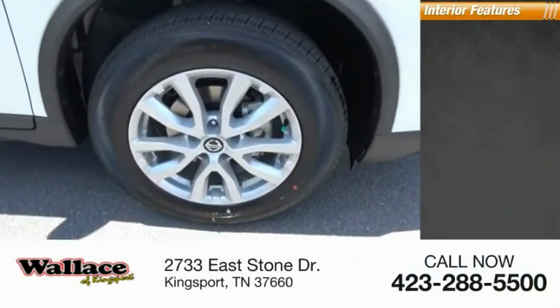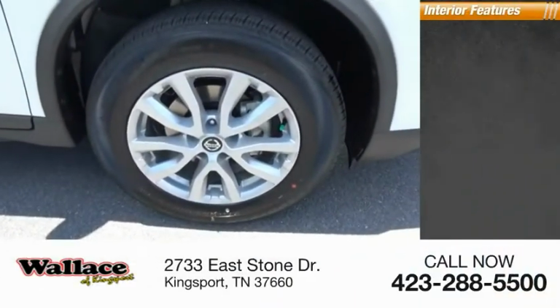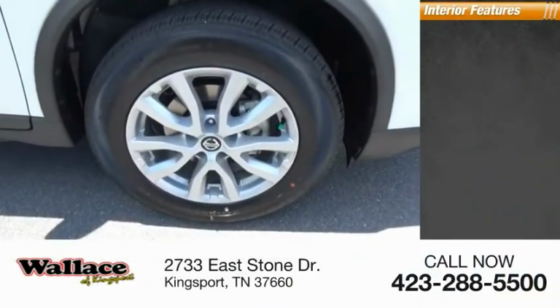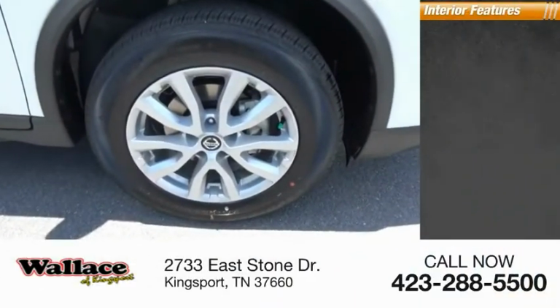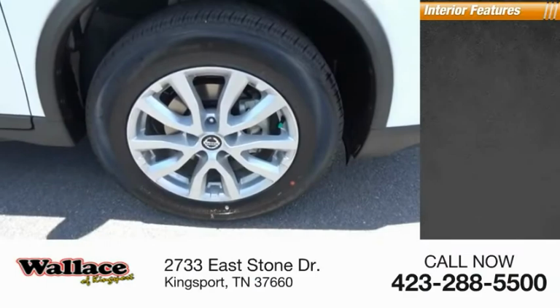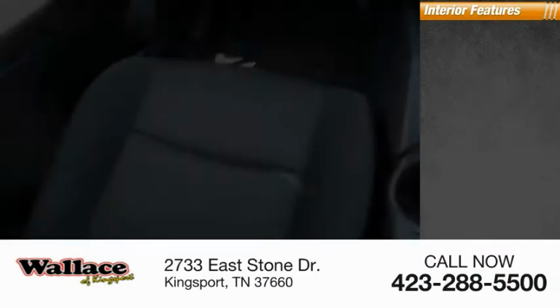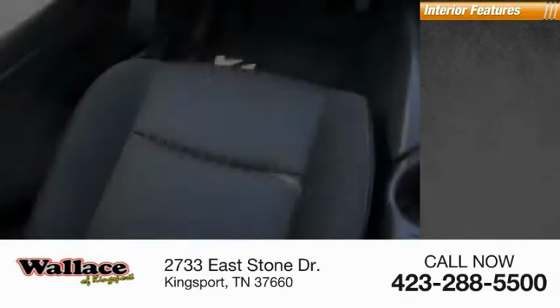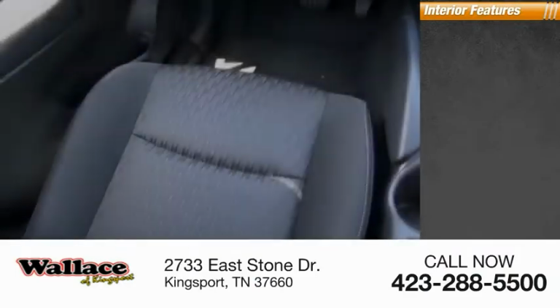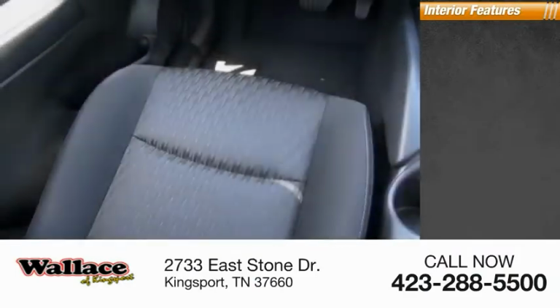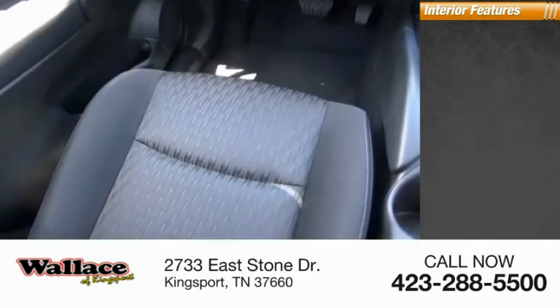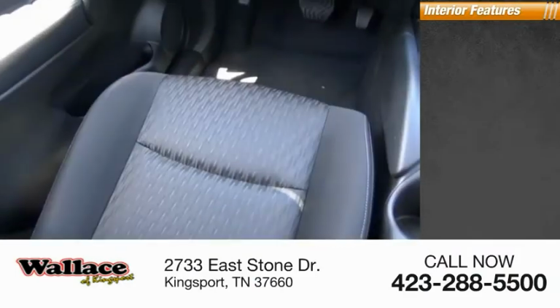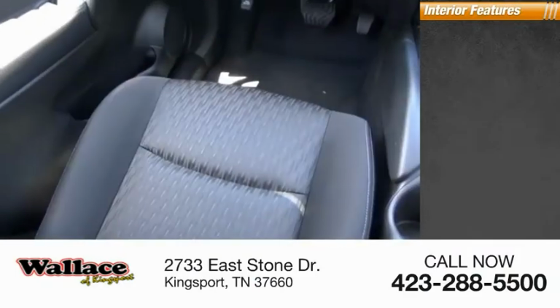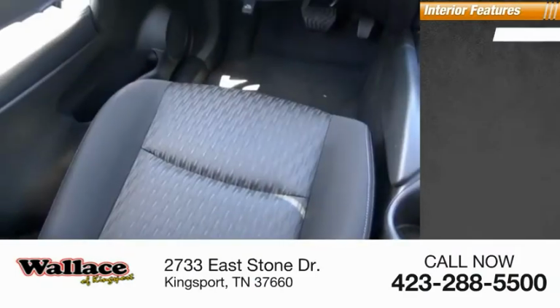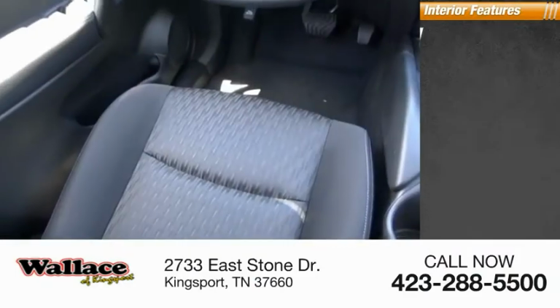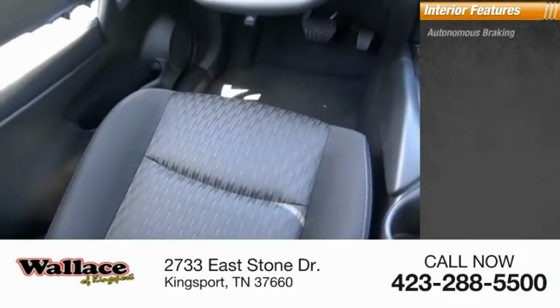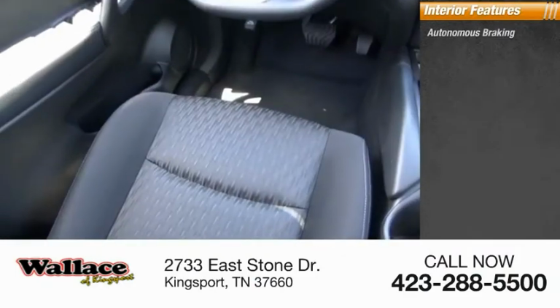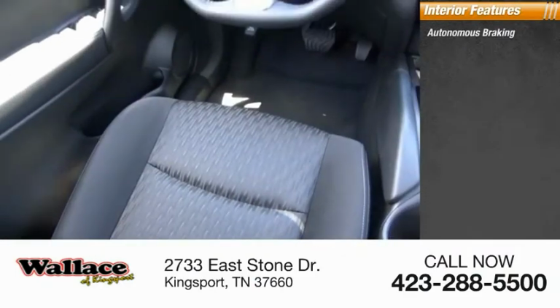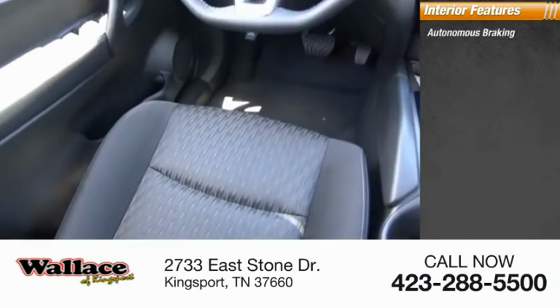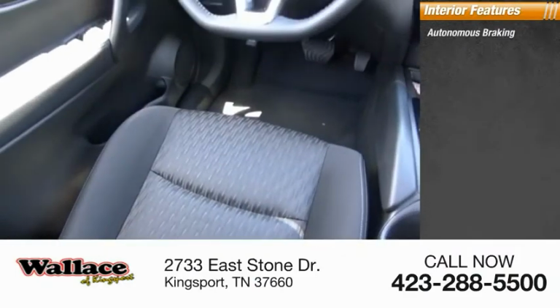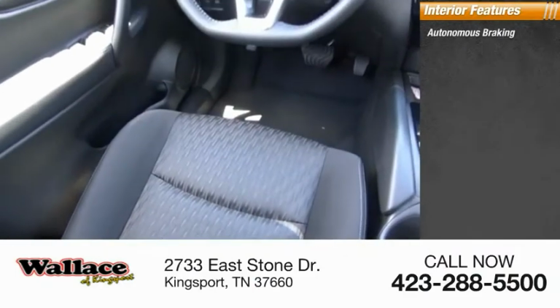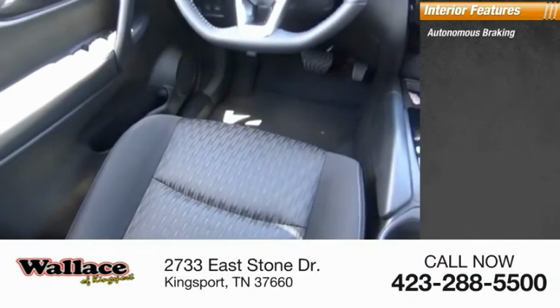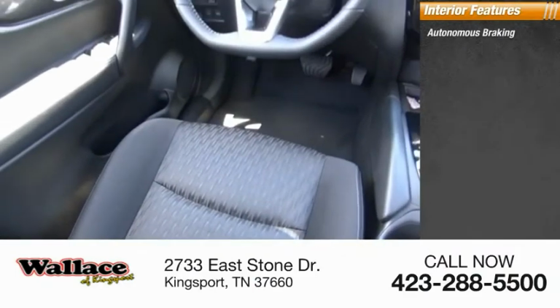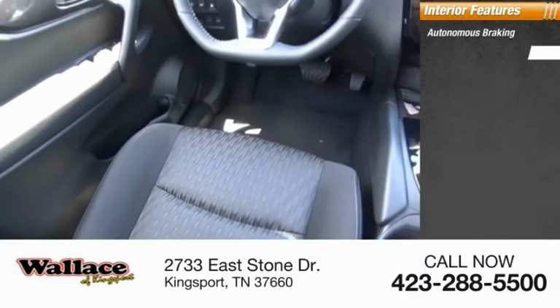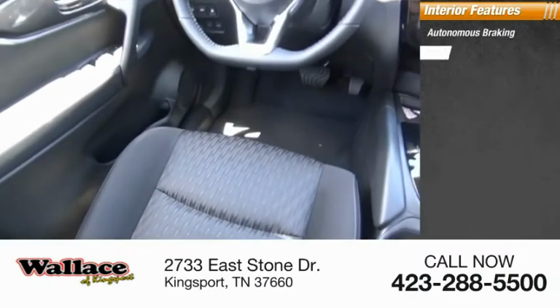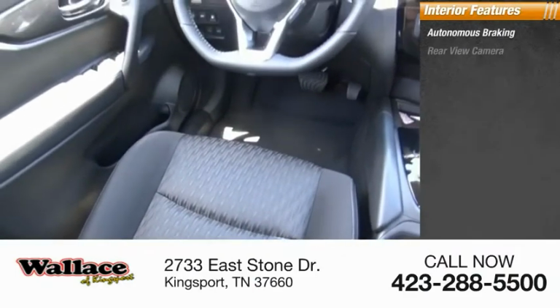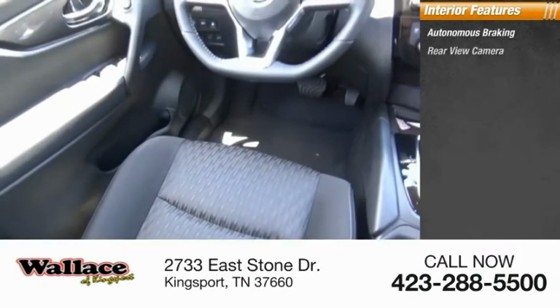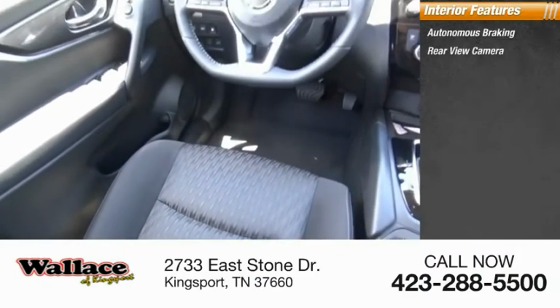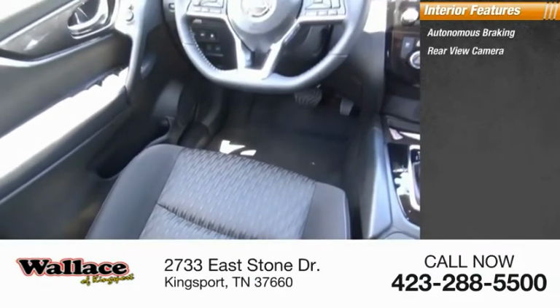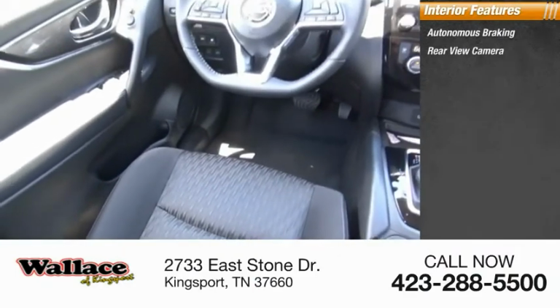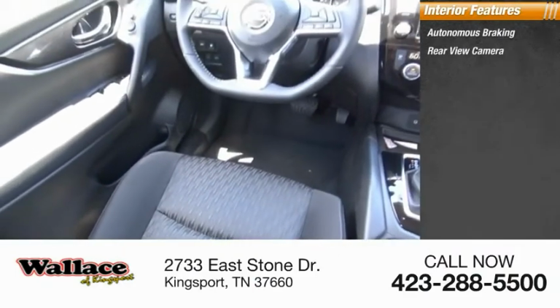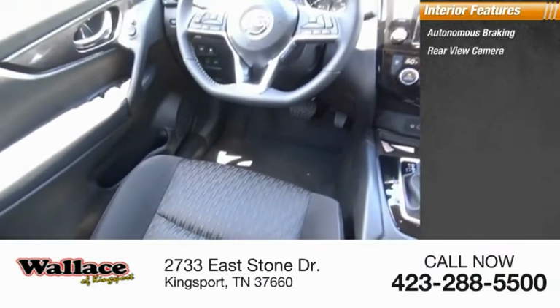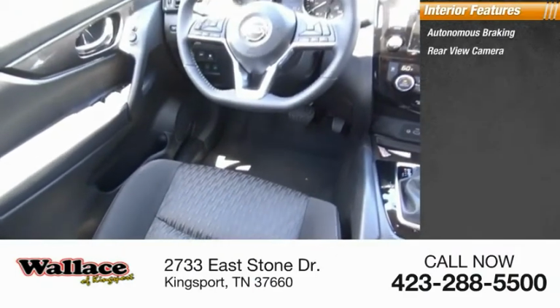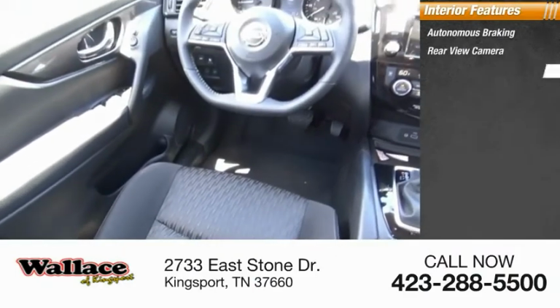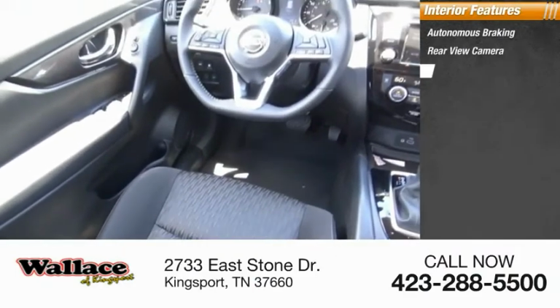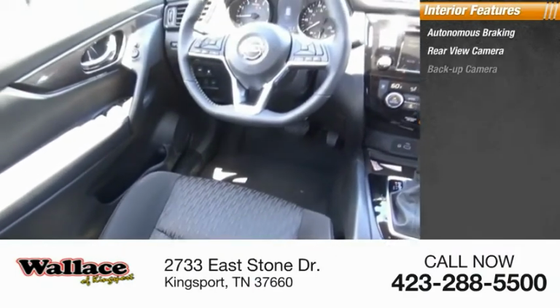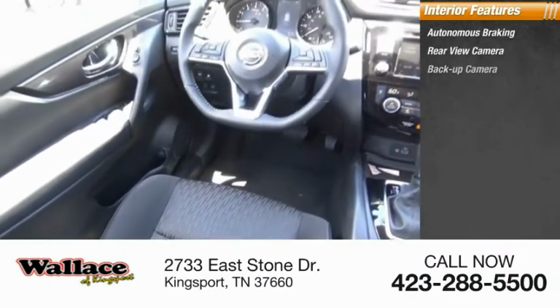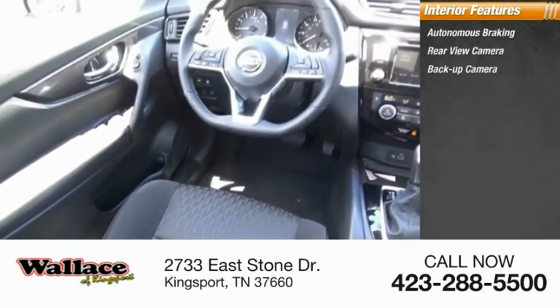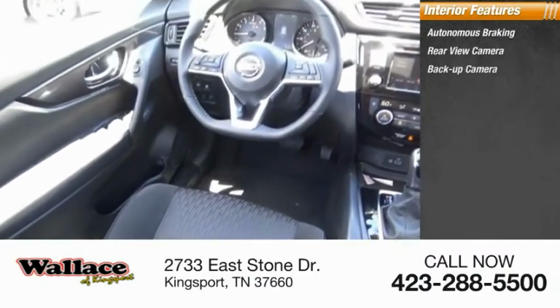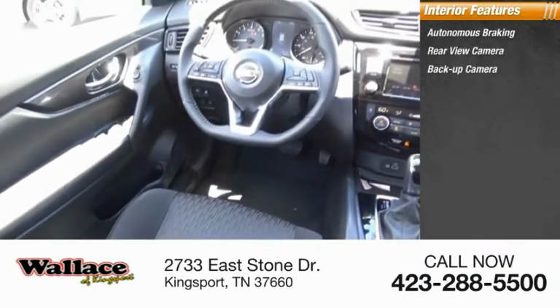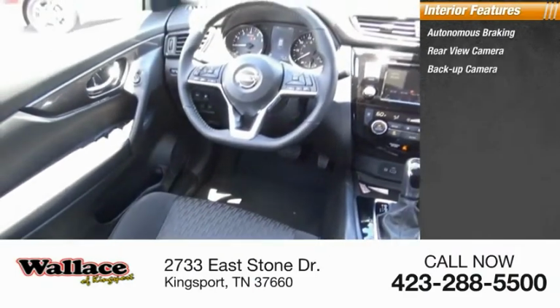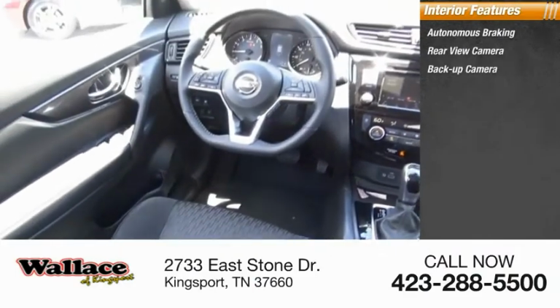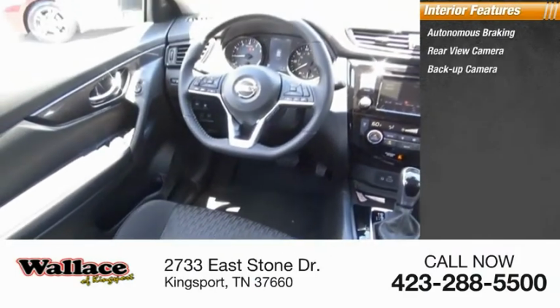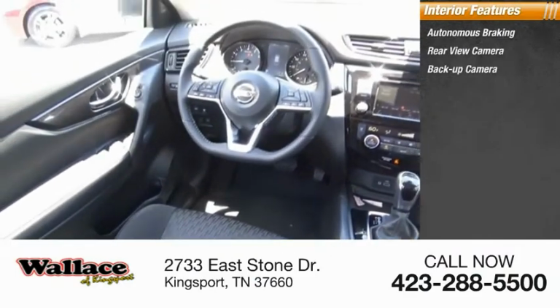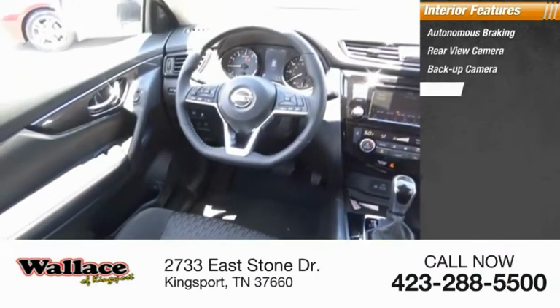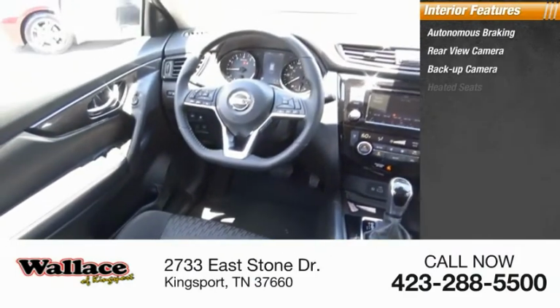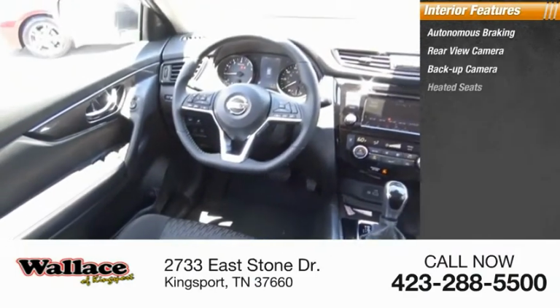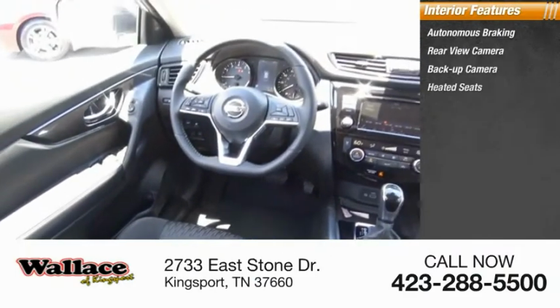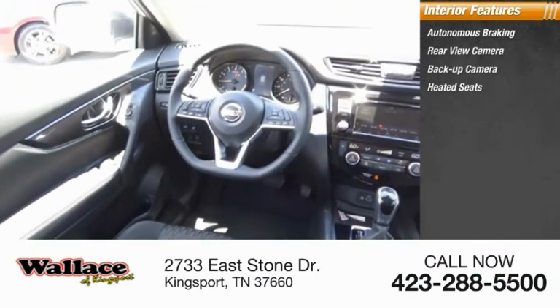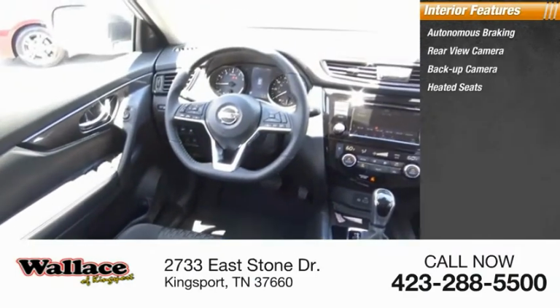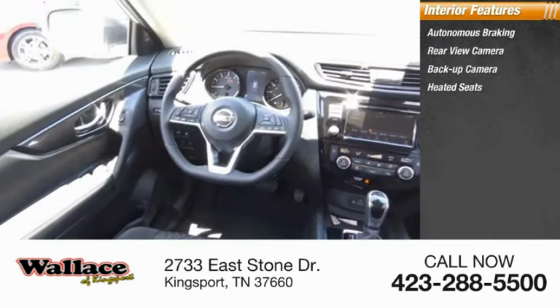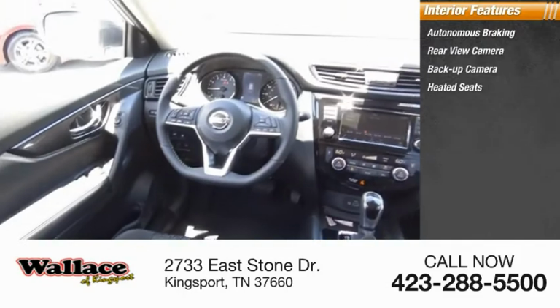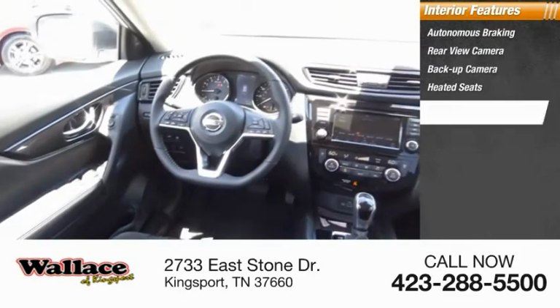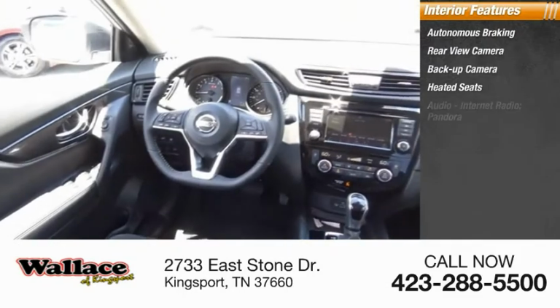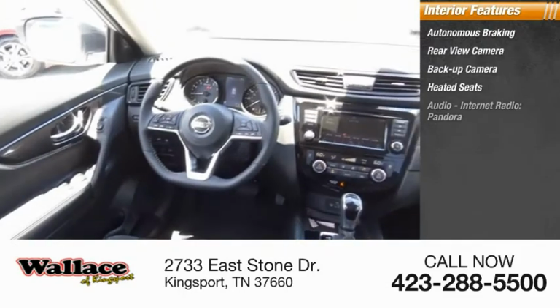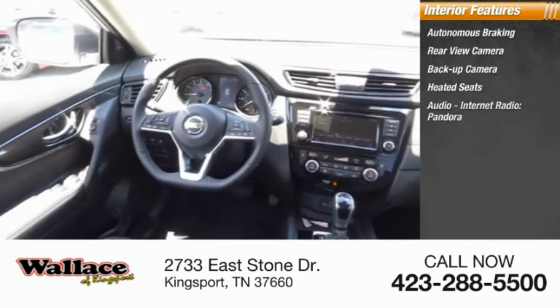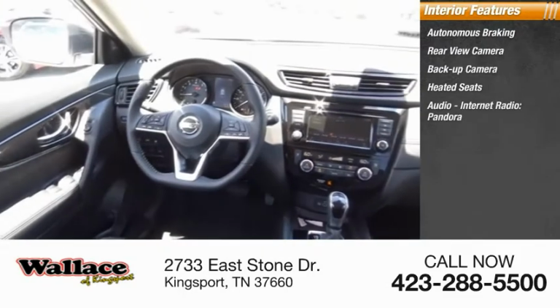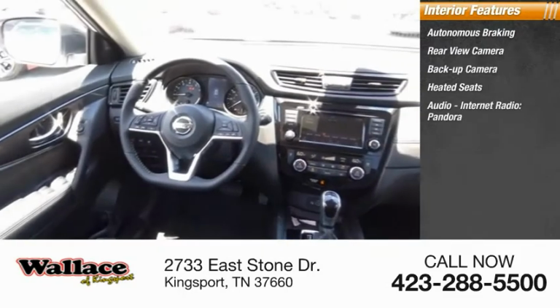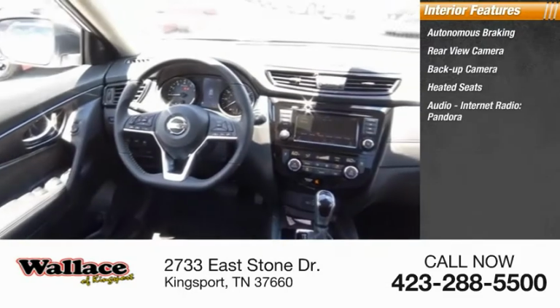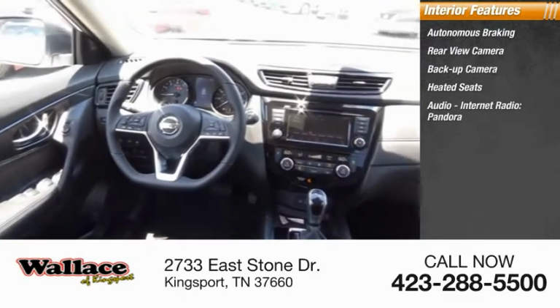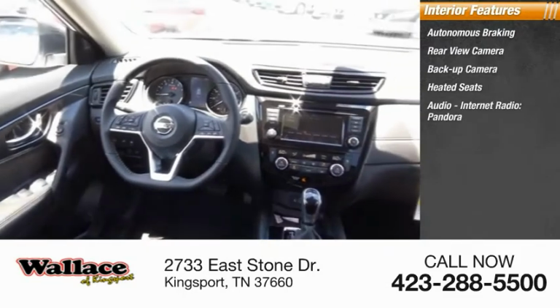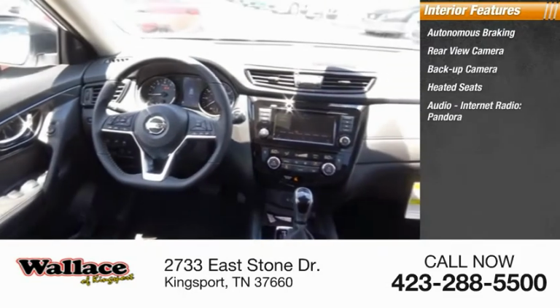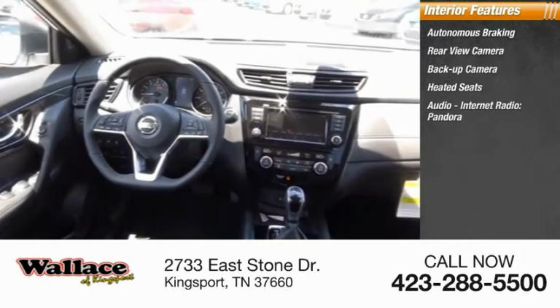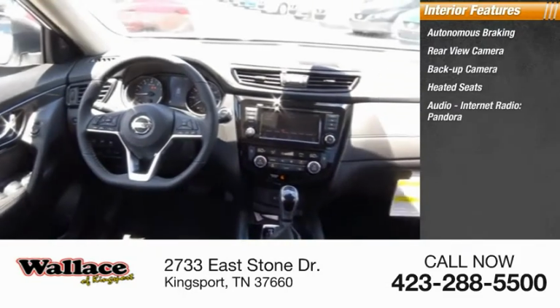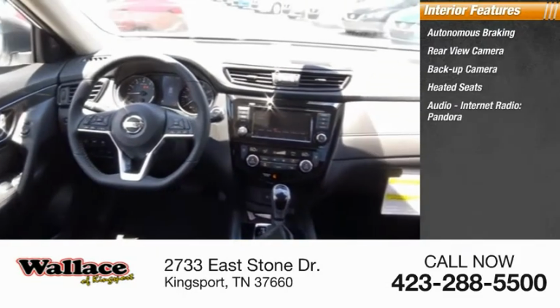Inside you'll find autonomous braking, rear view camera, backup camera, heated seats, and audio with internet radio.